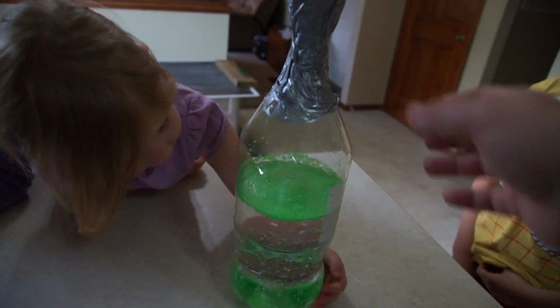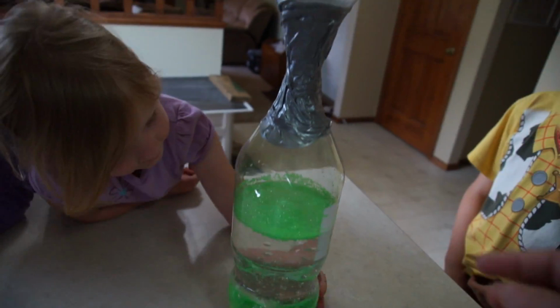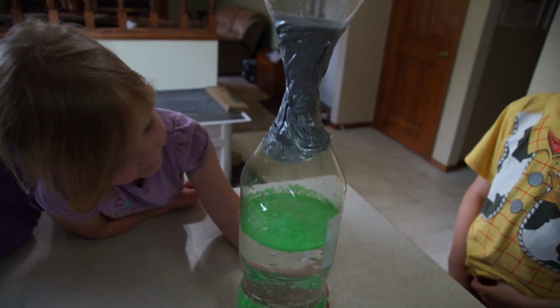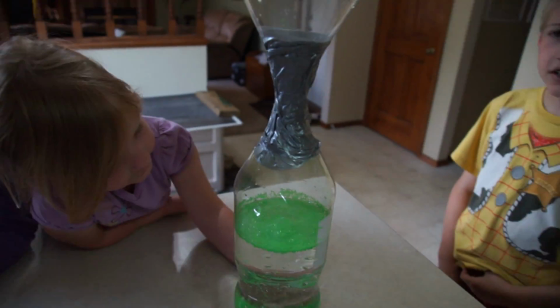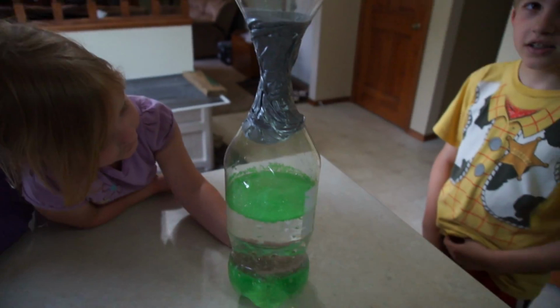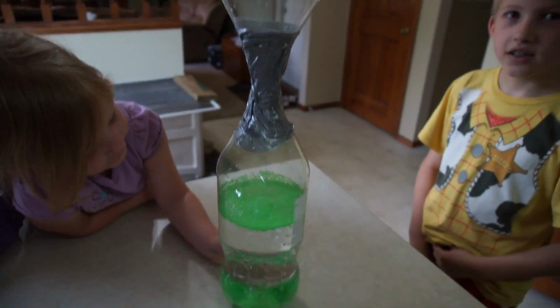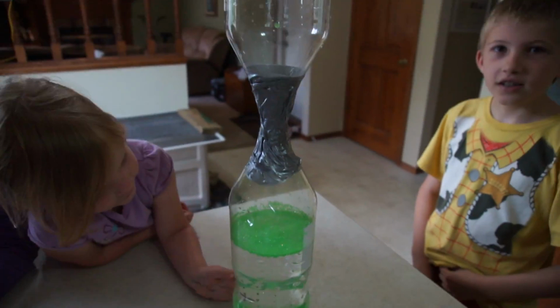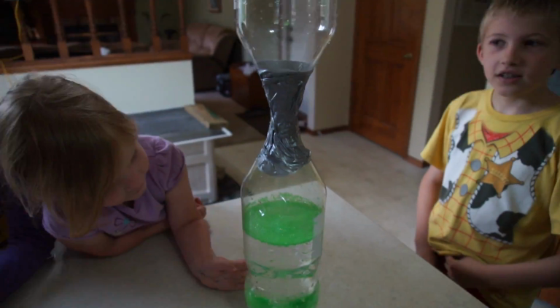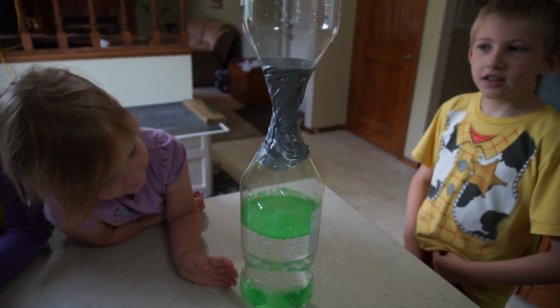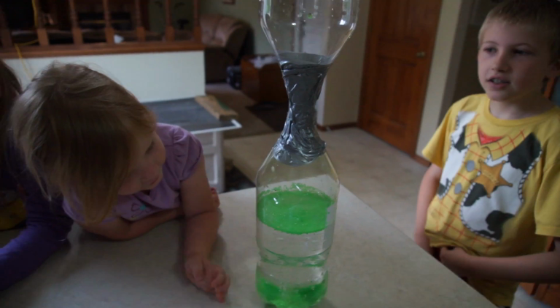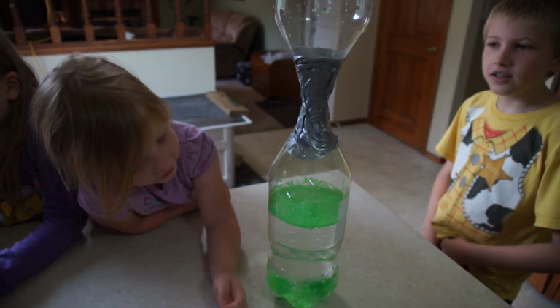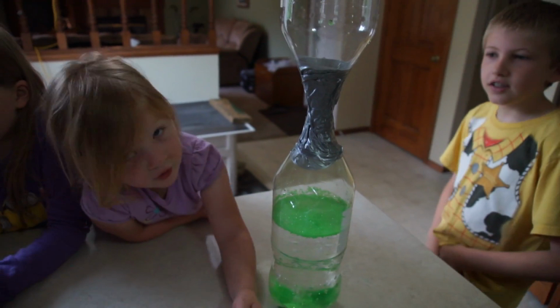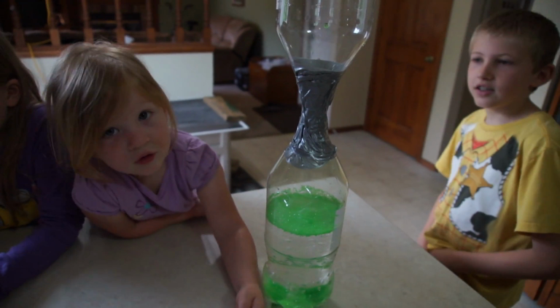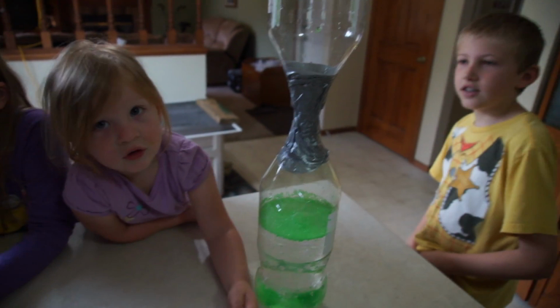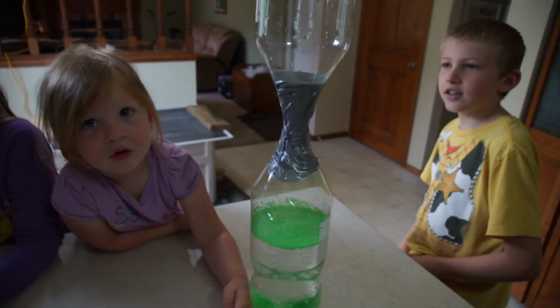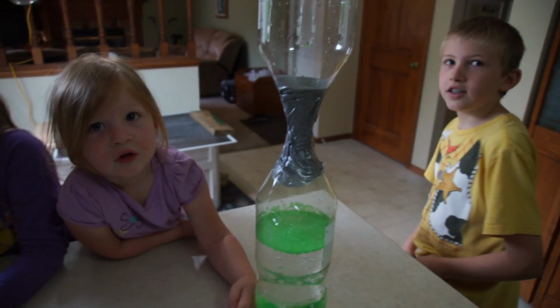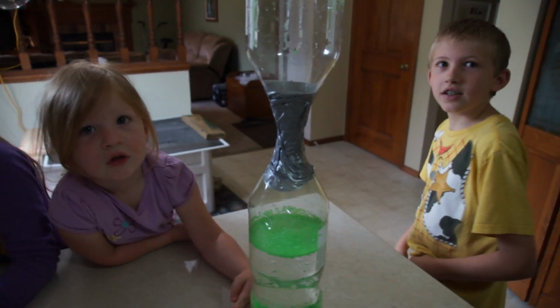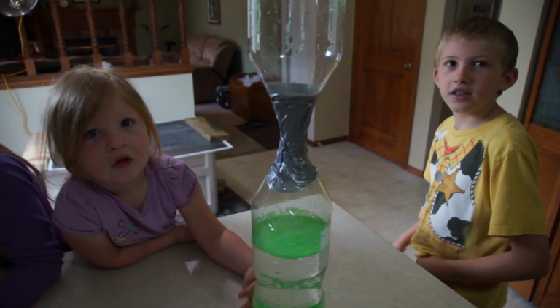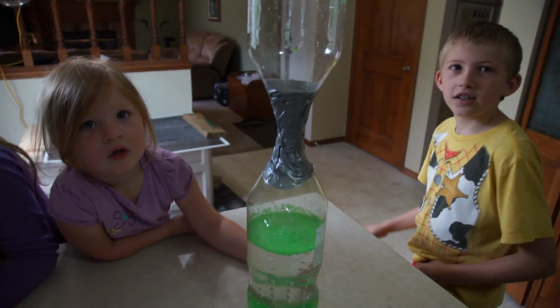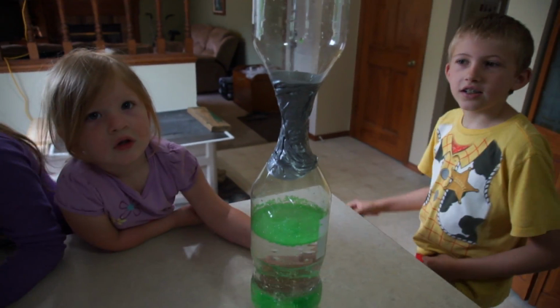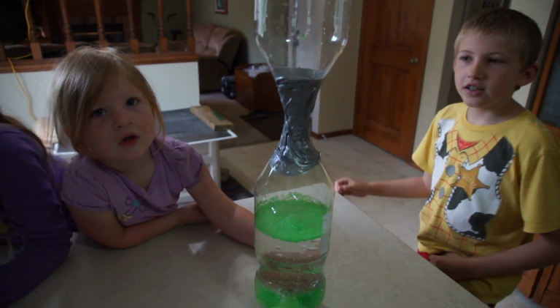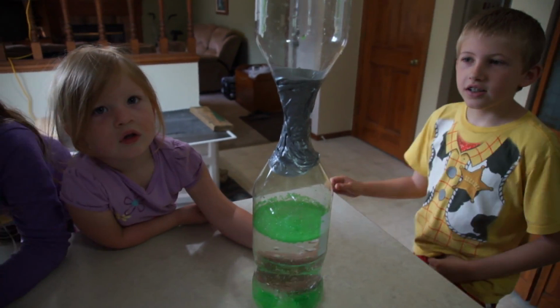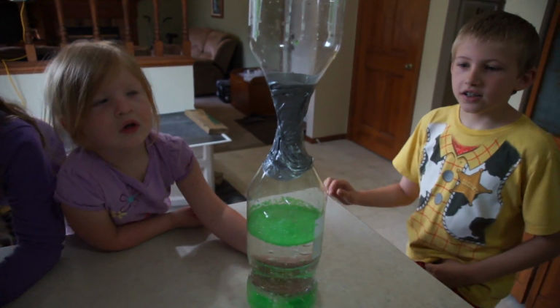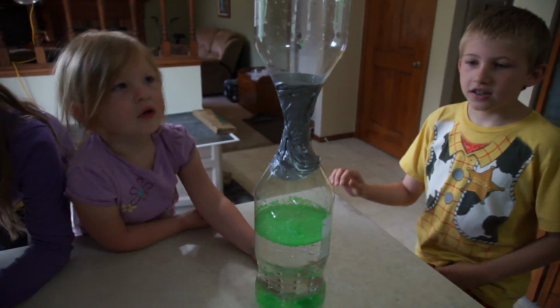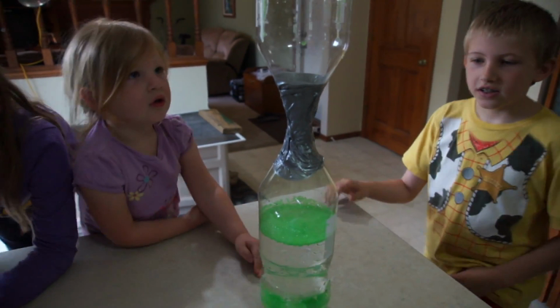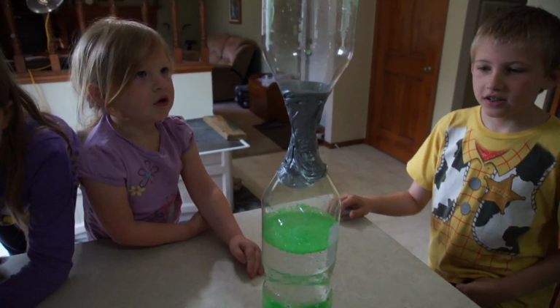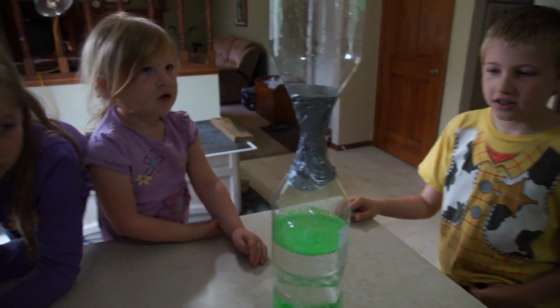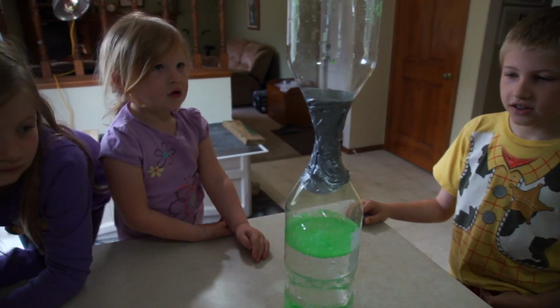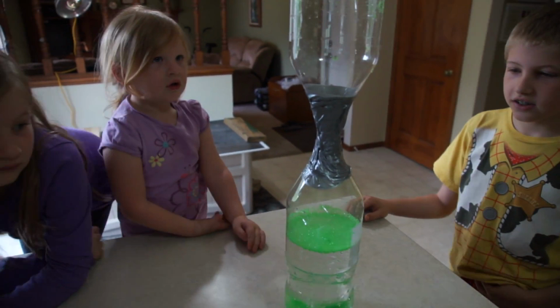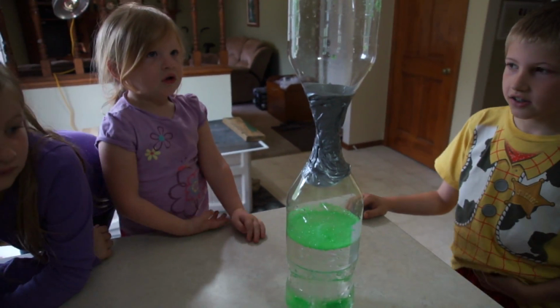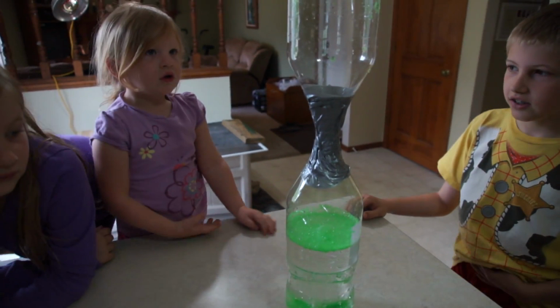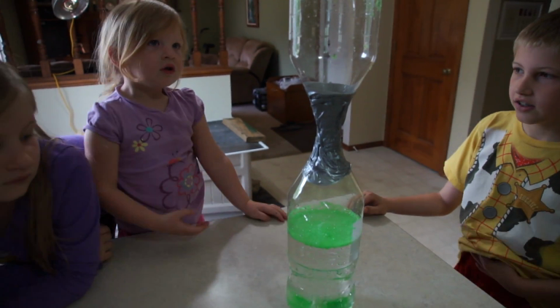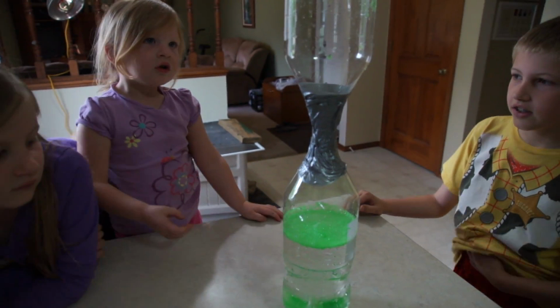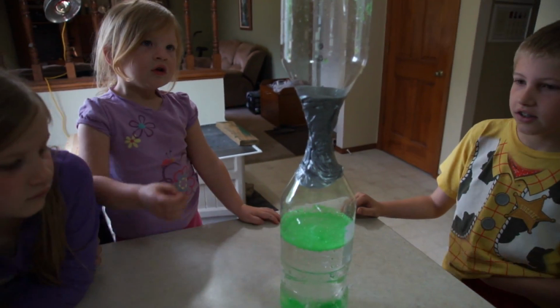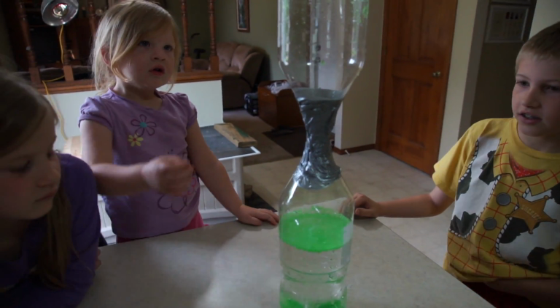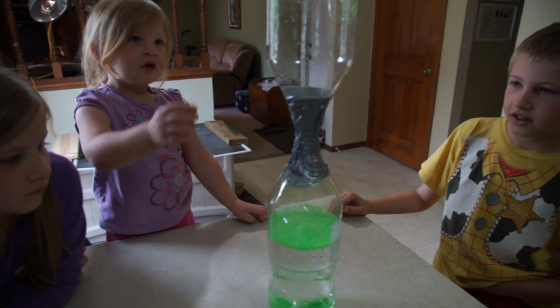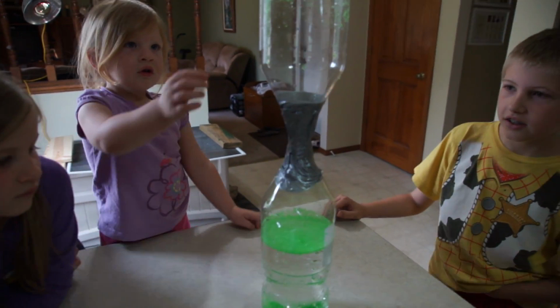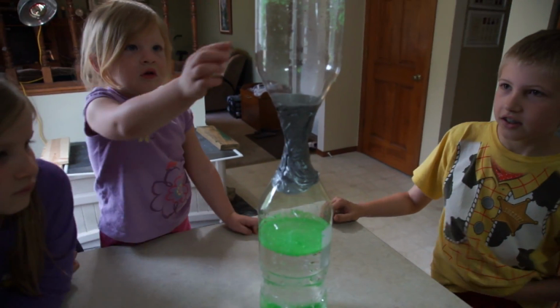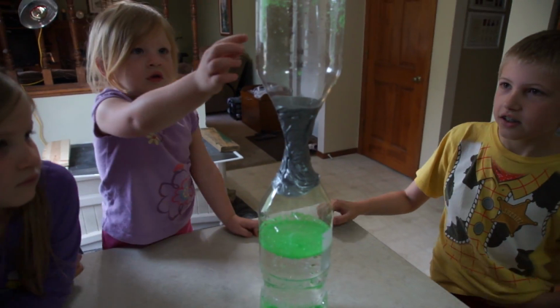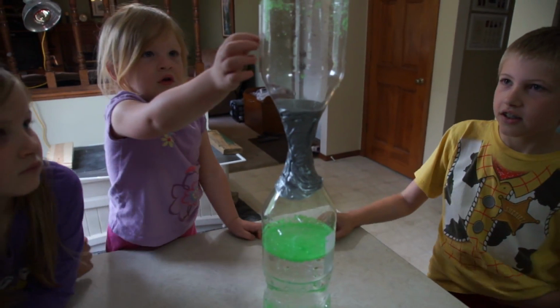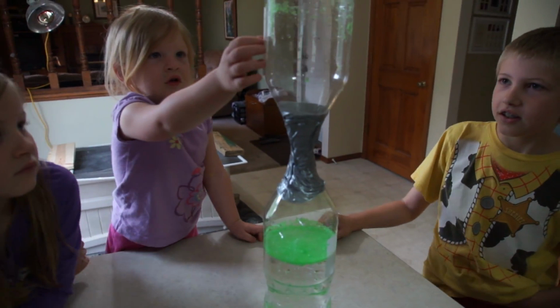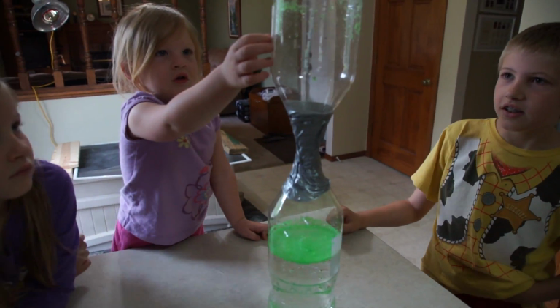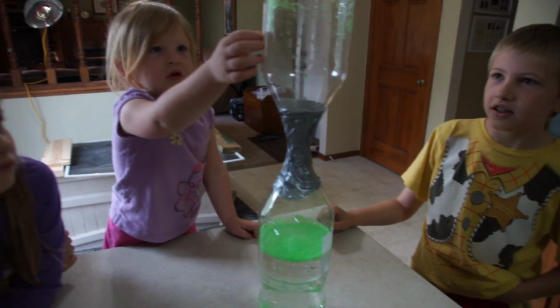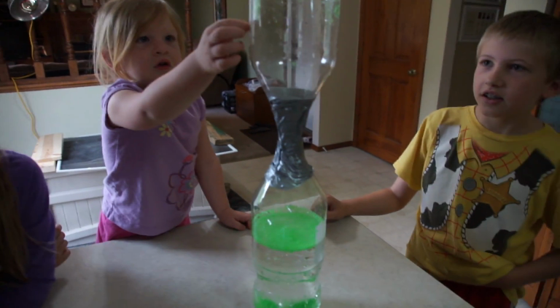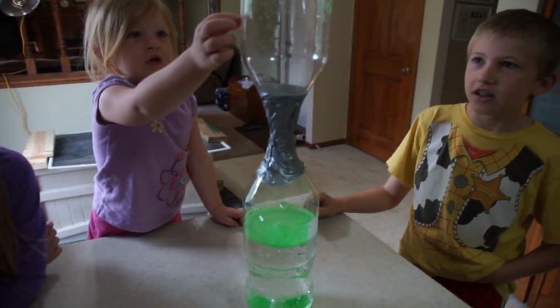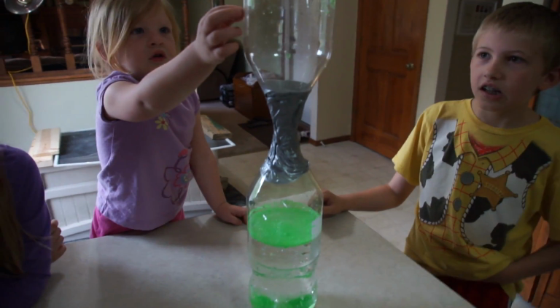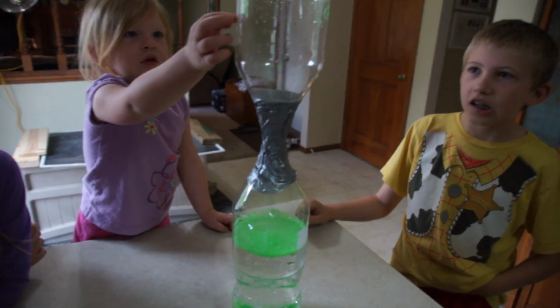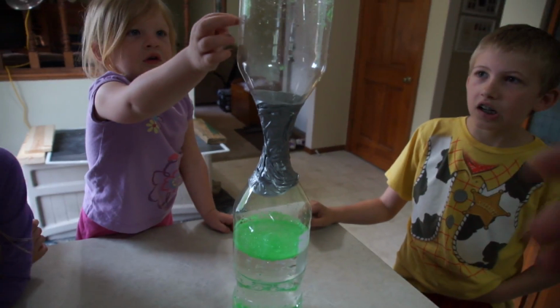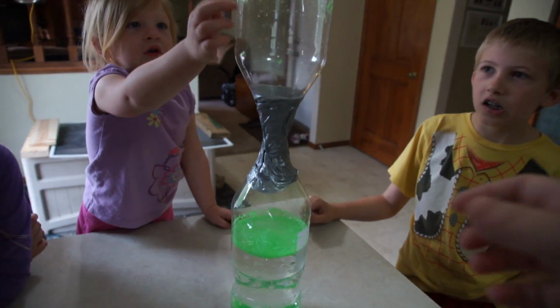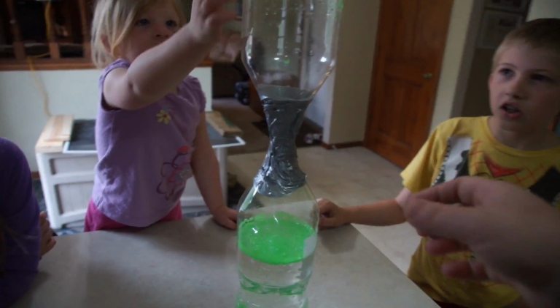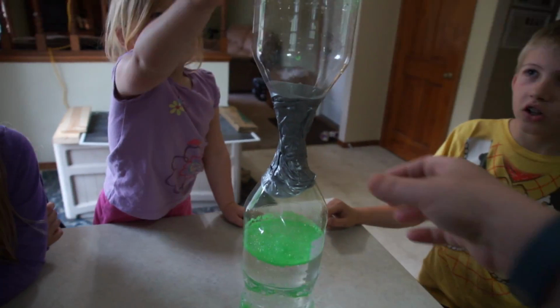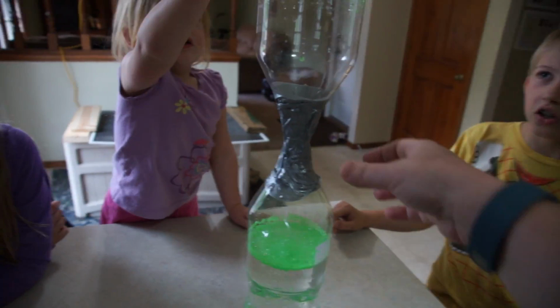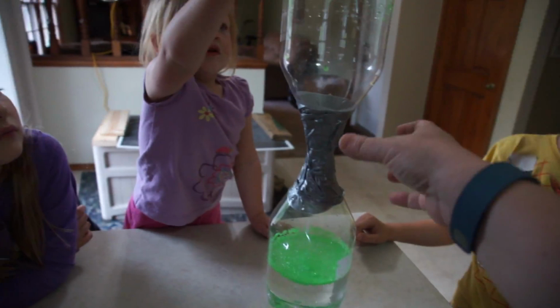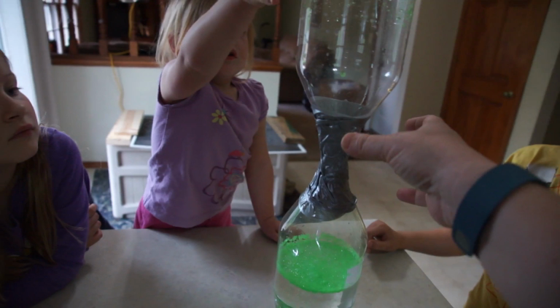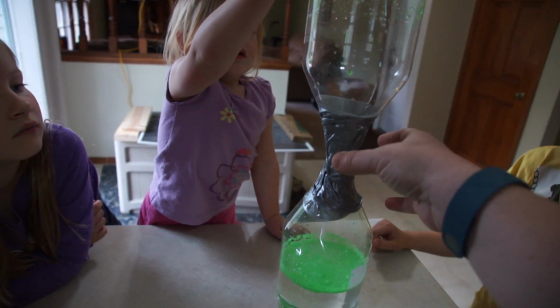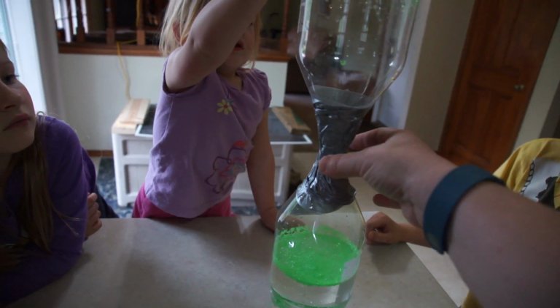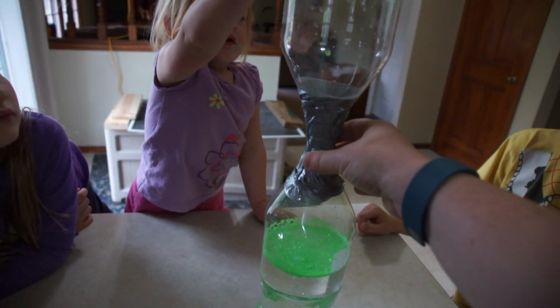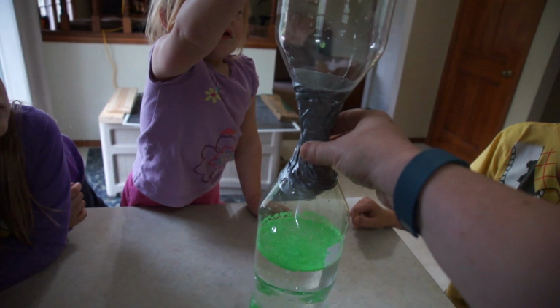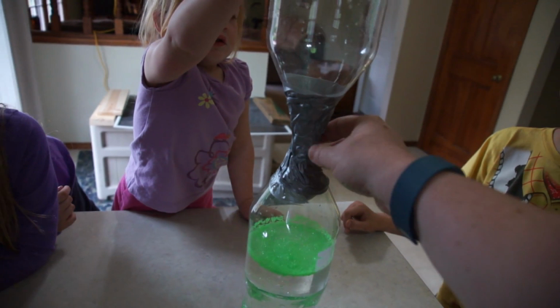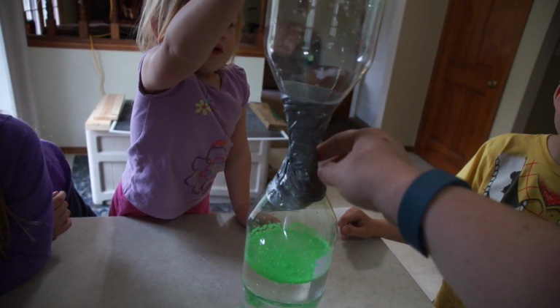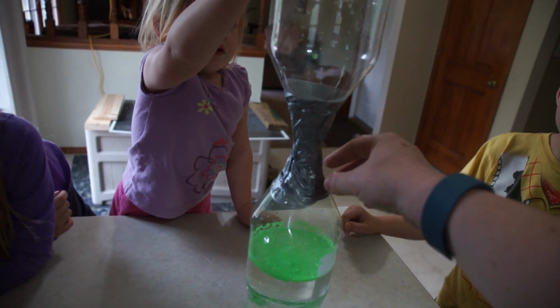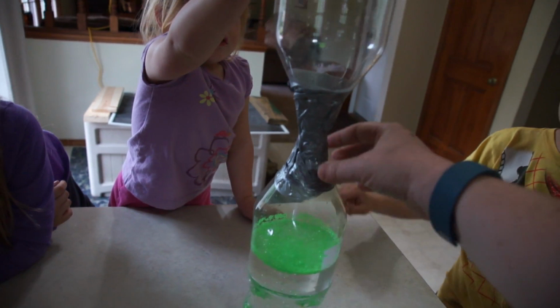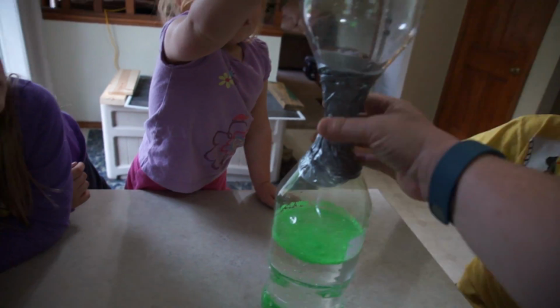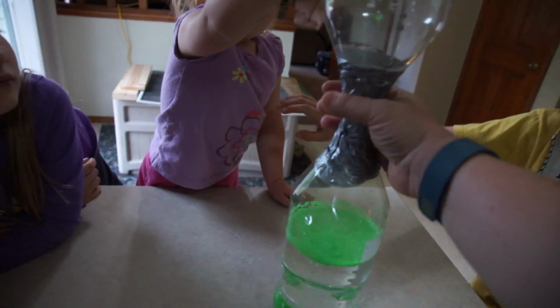So we're going to make our own hurricane, and a hurricane, which I explained to my kids, is kind of like a tornado except with water.